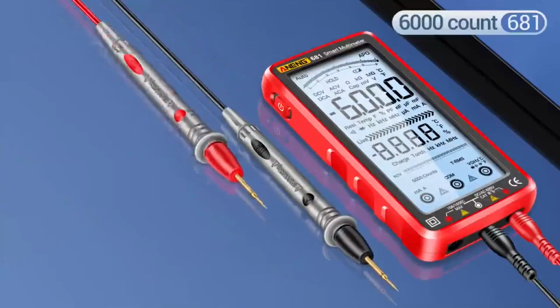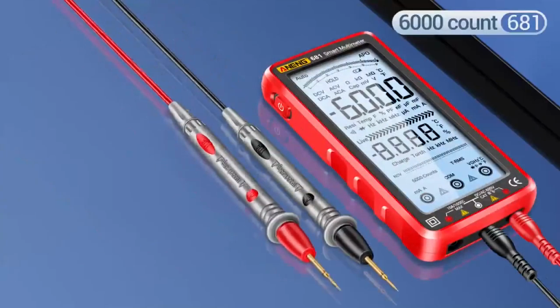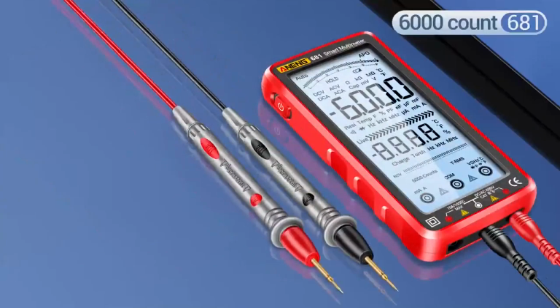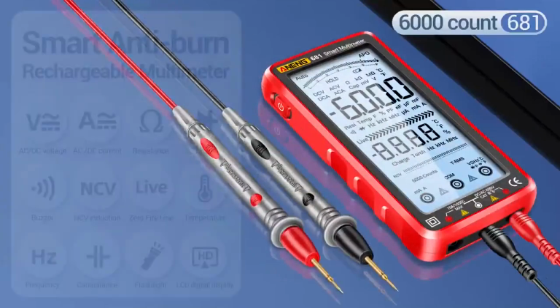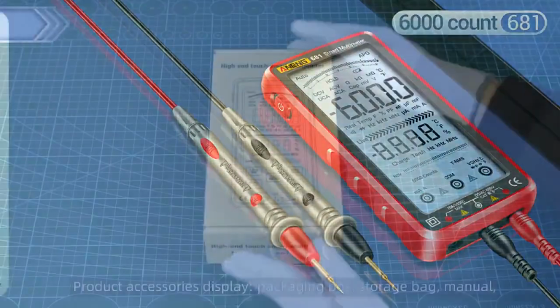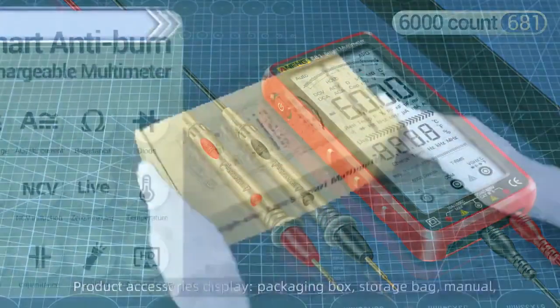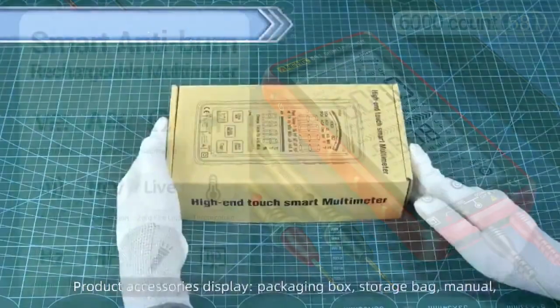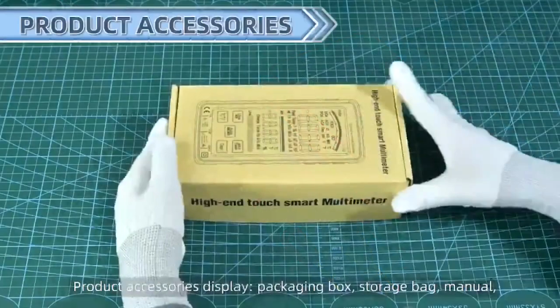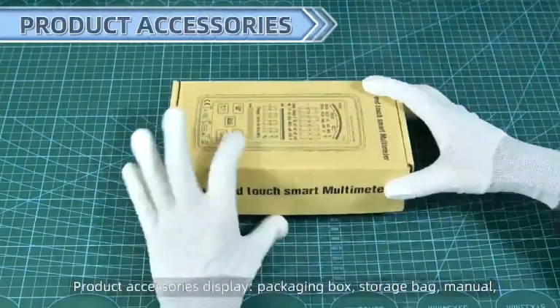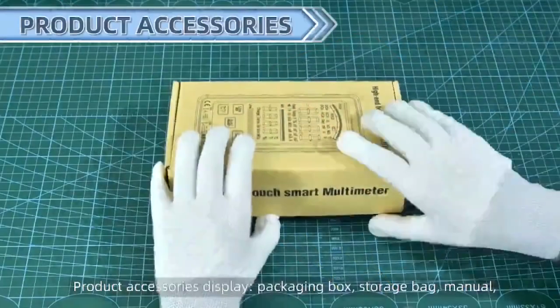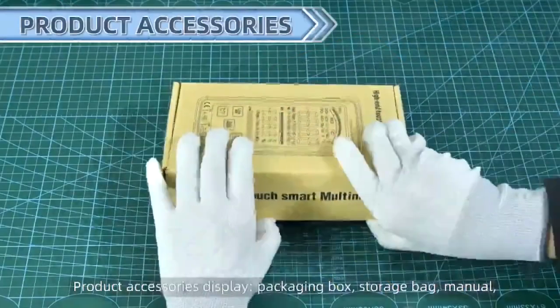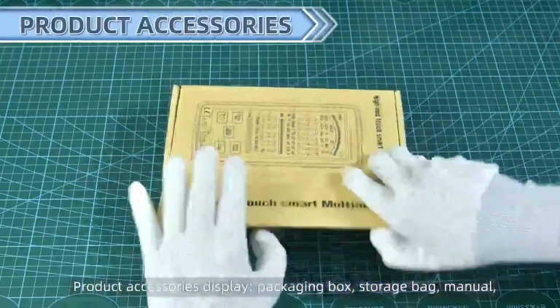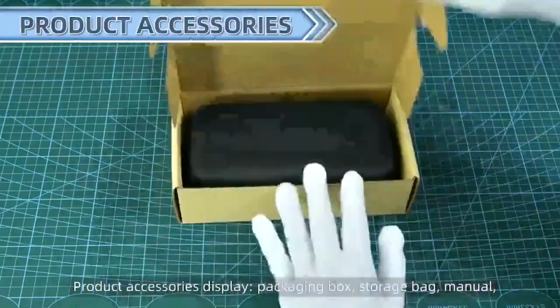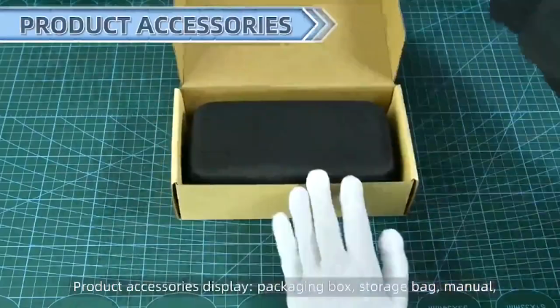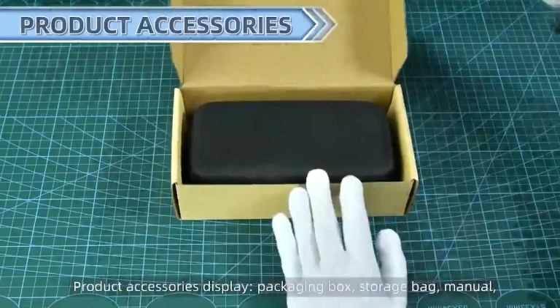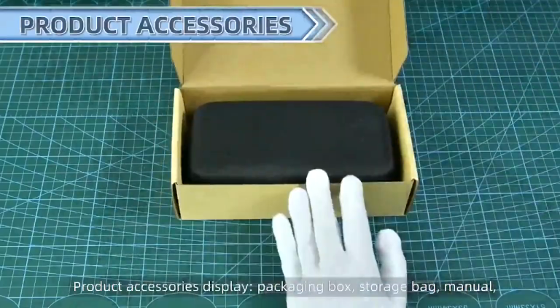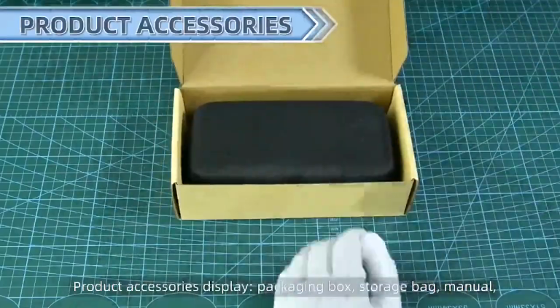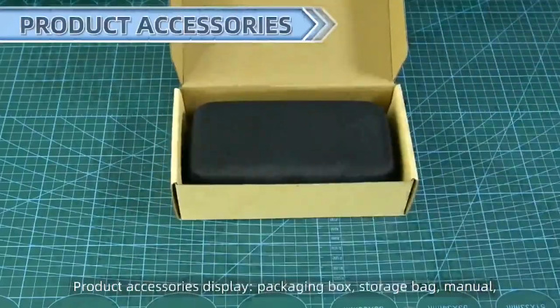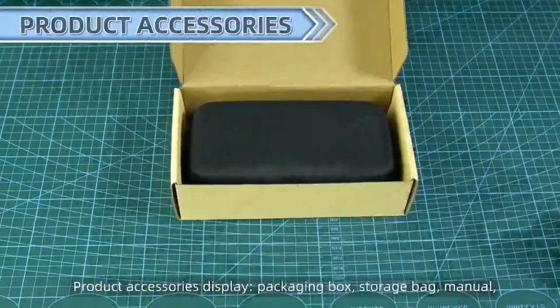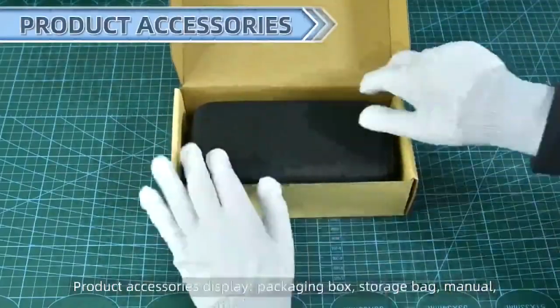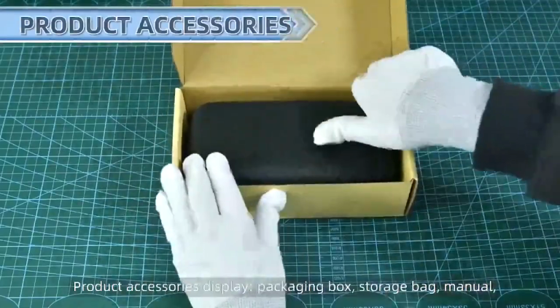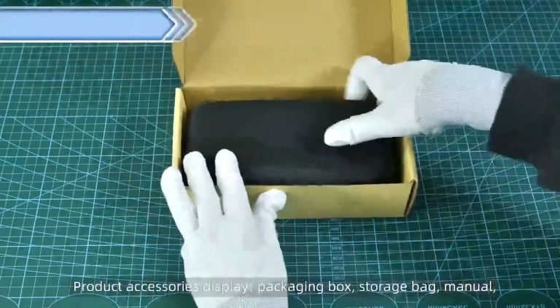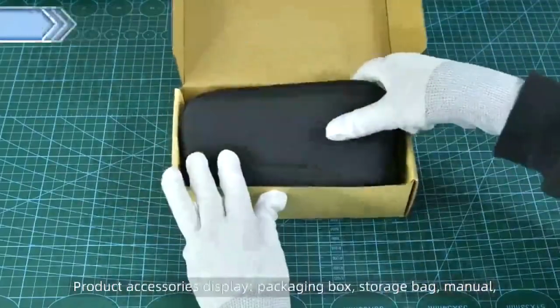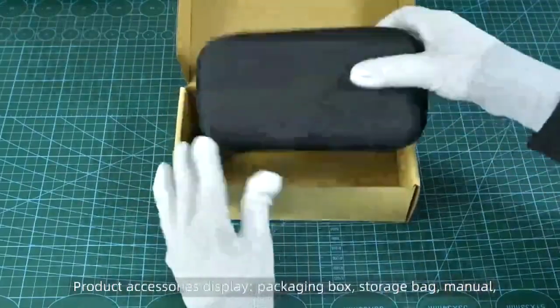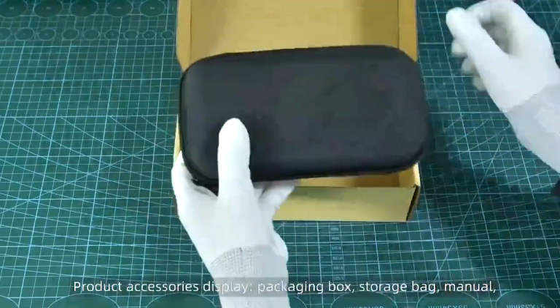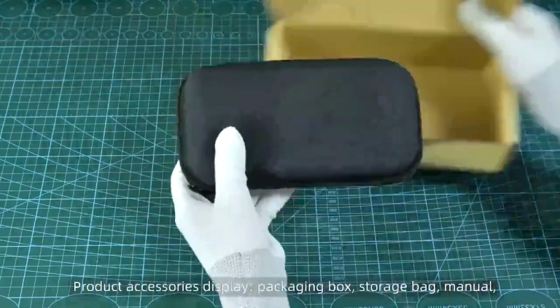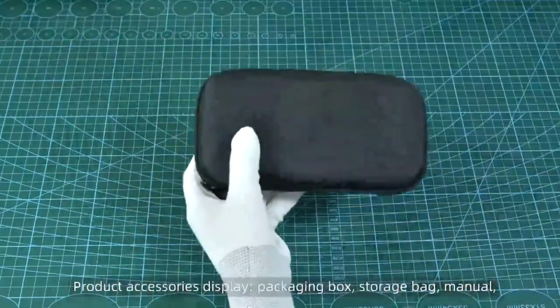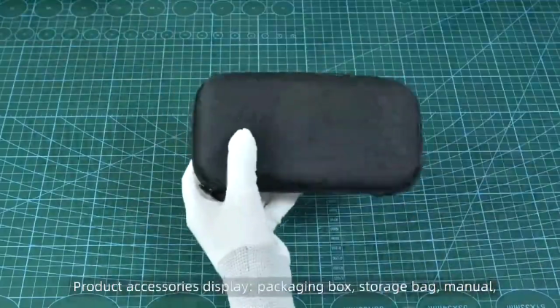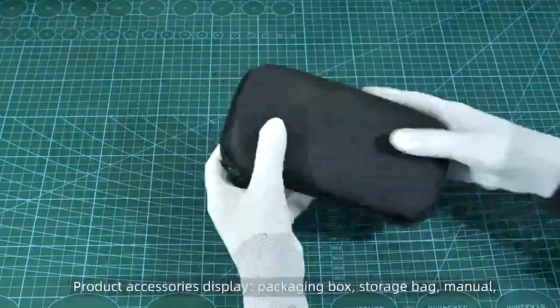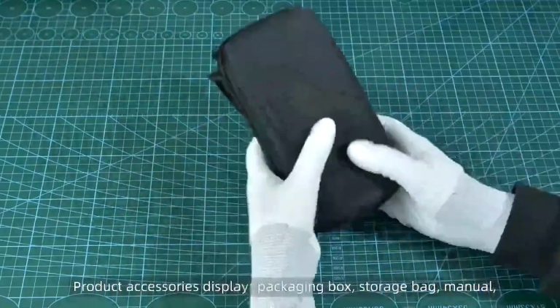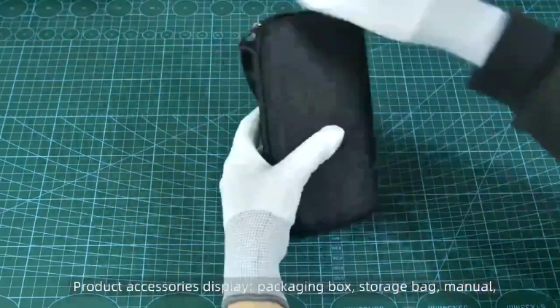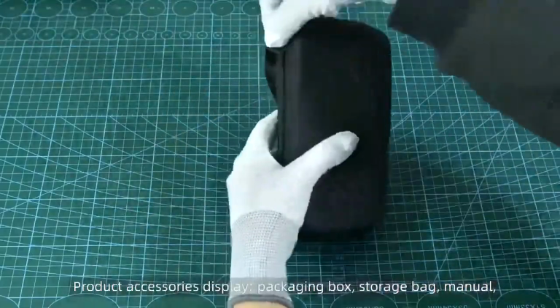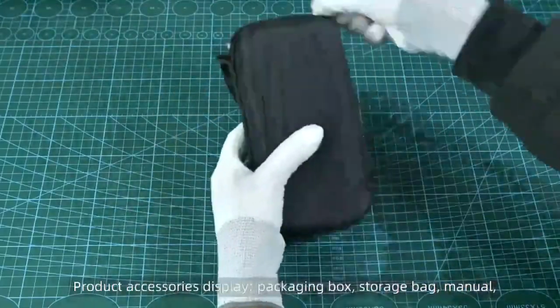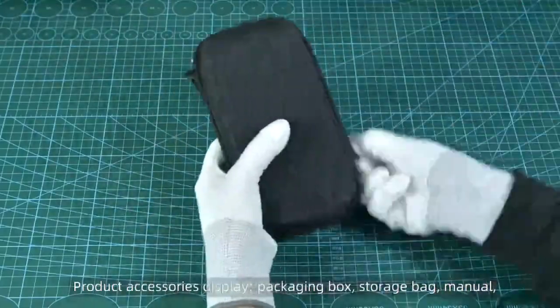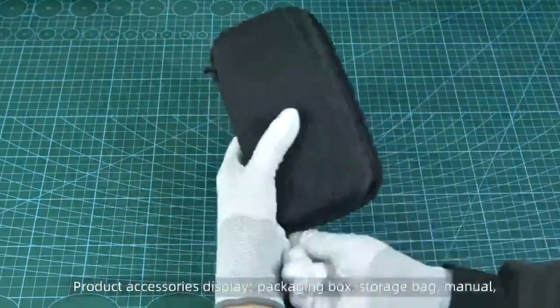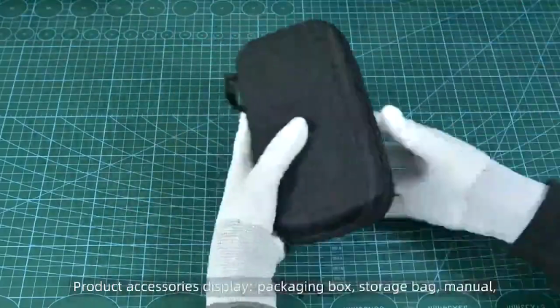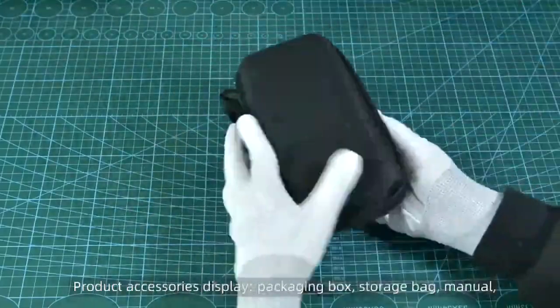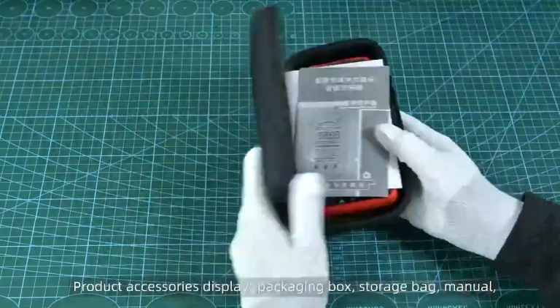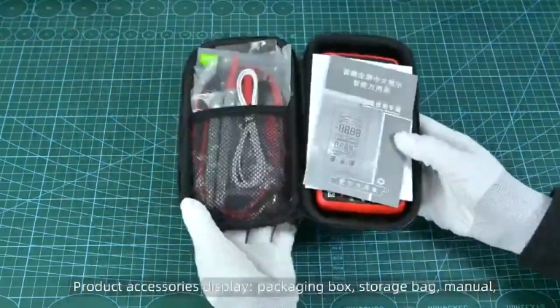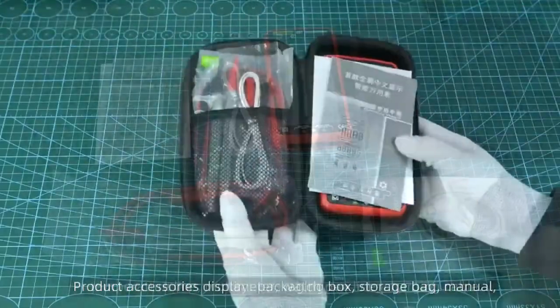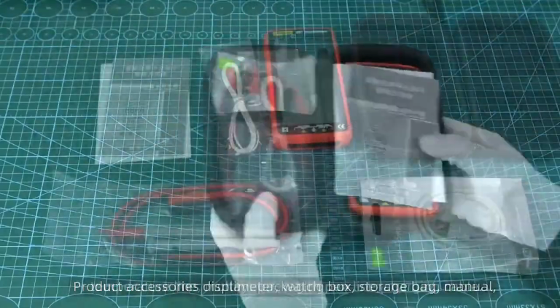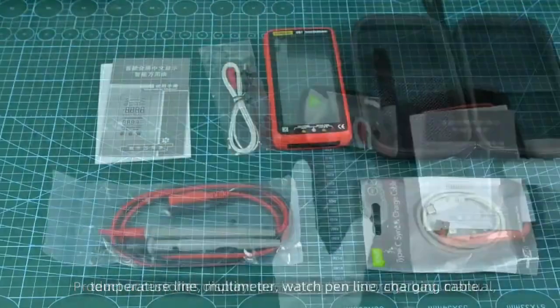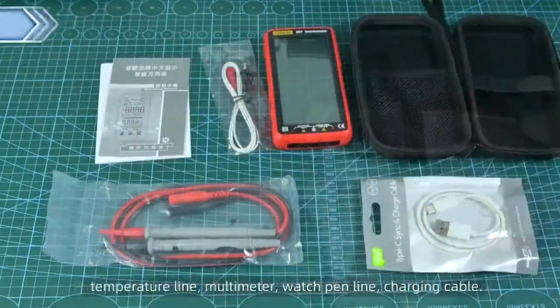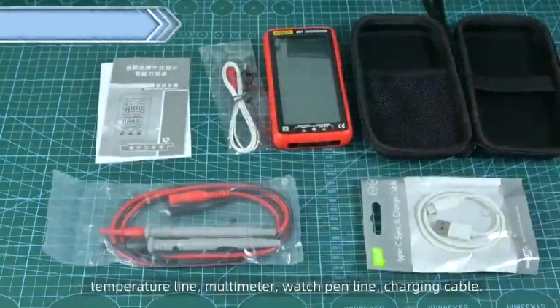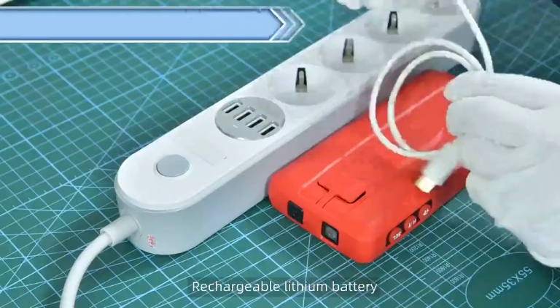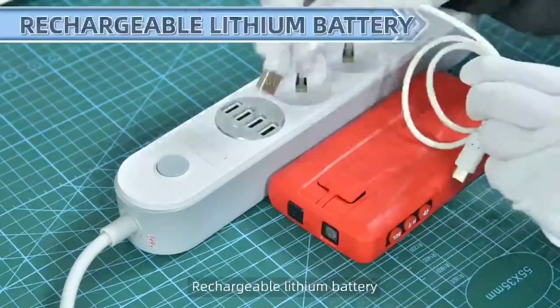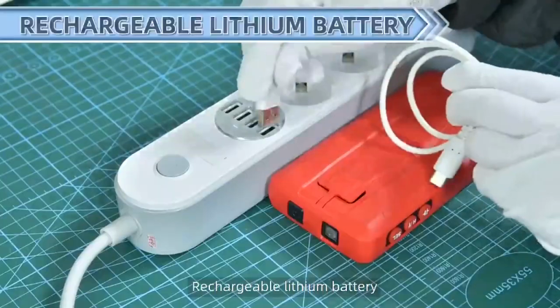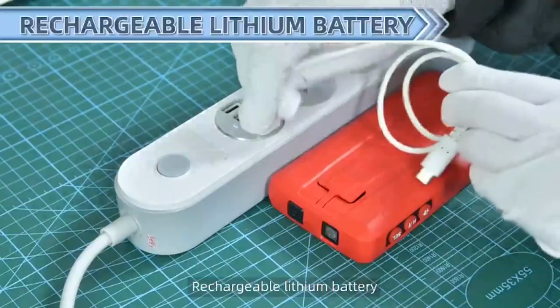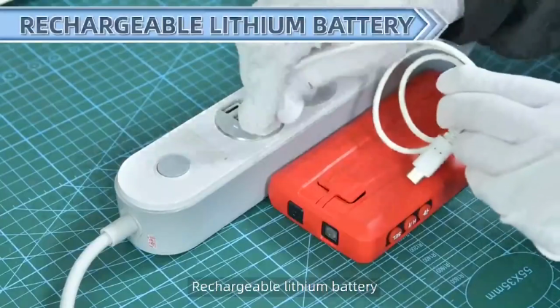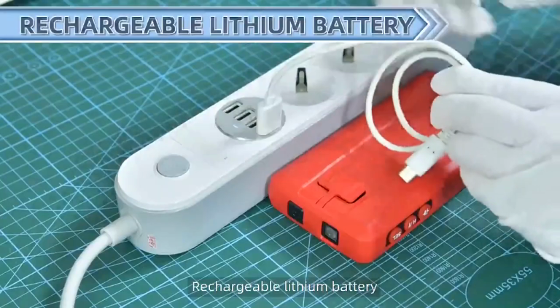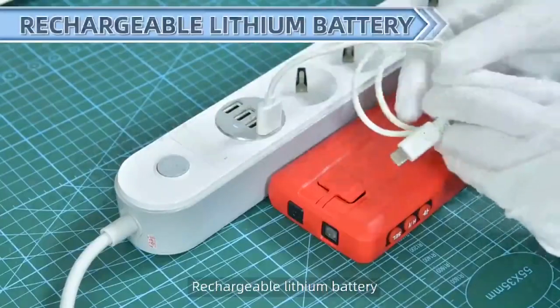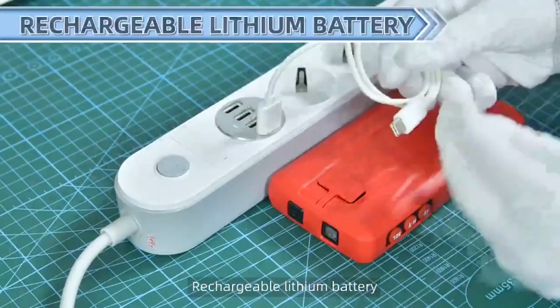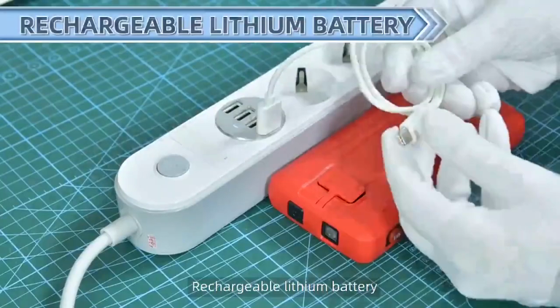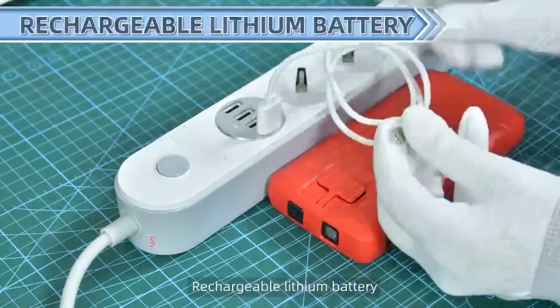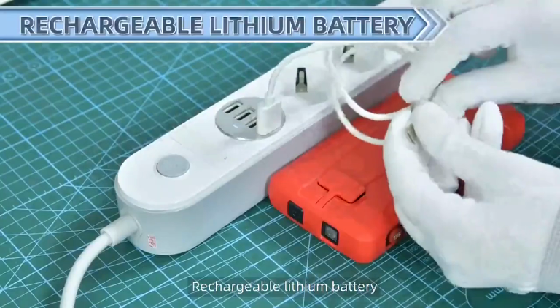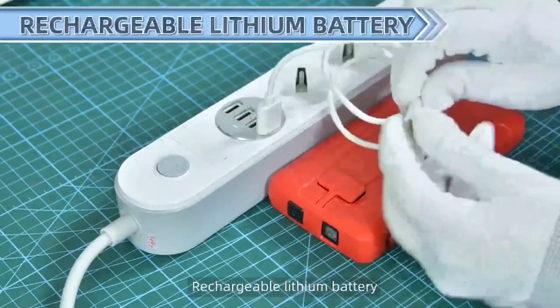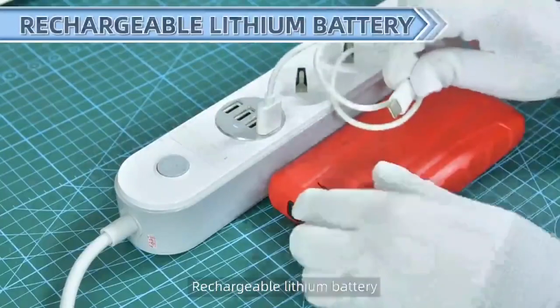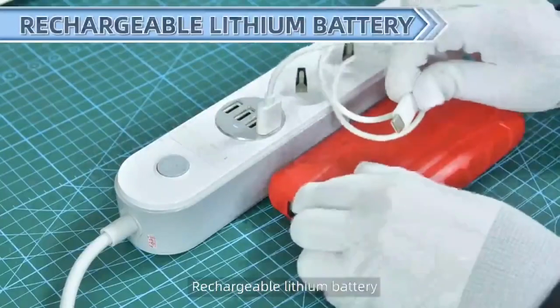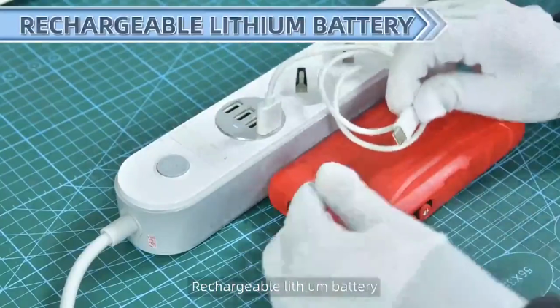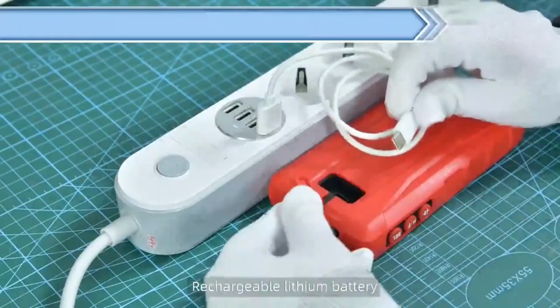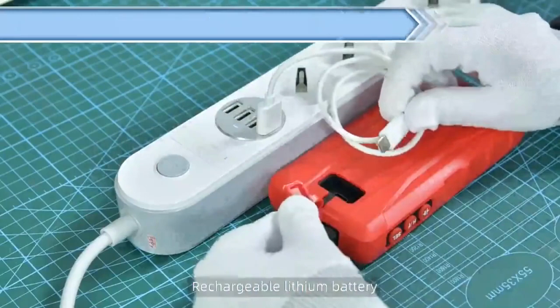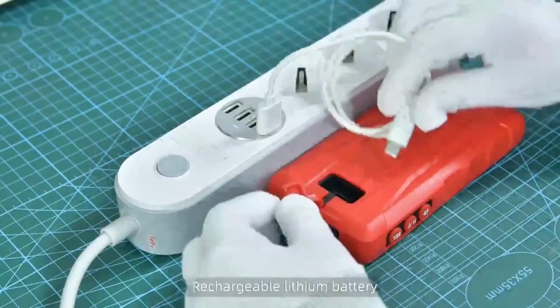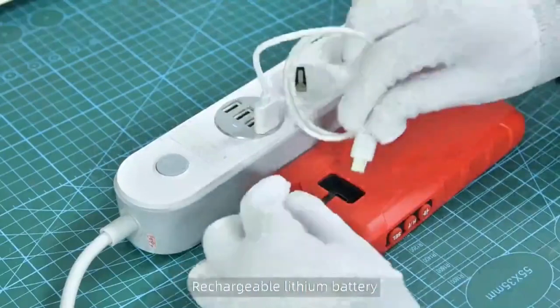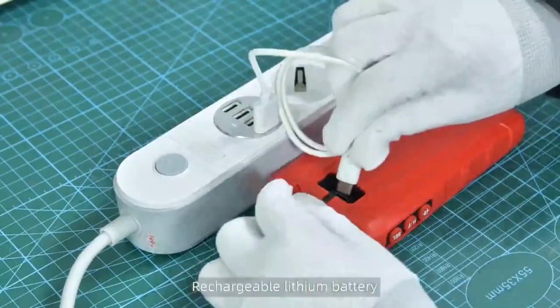Product accessories display packaging box. Rechargeable lithium battery.